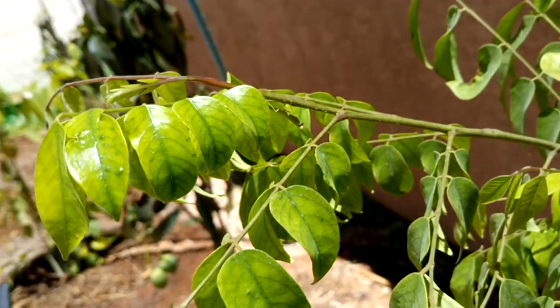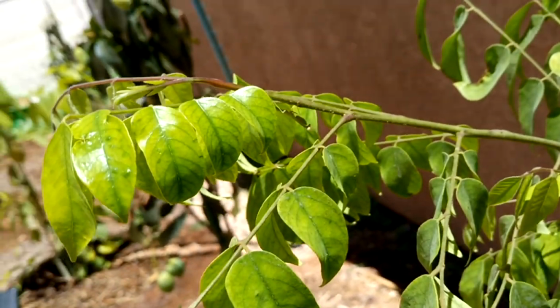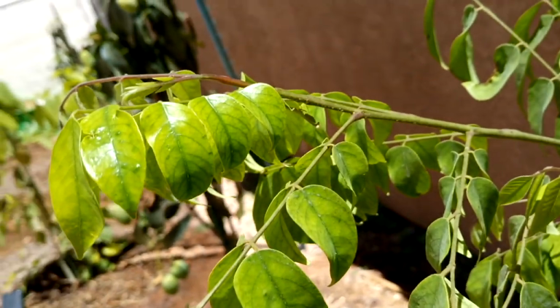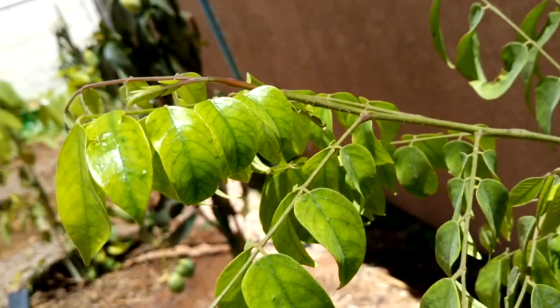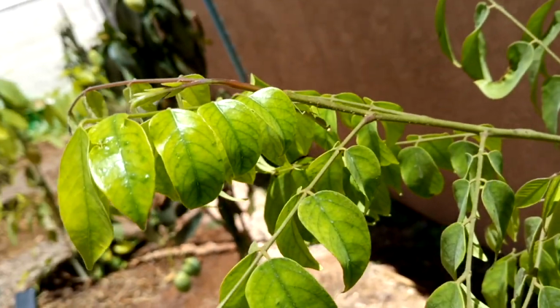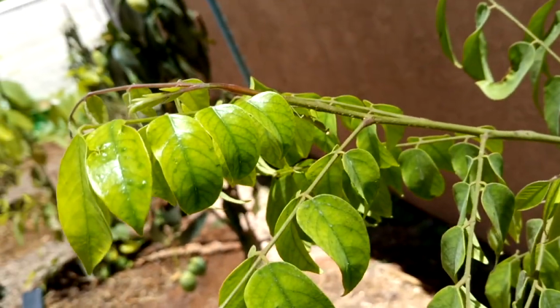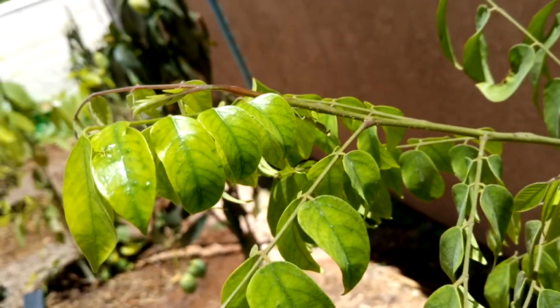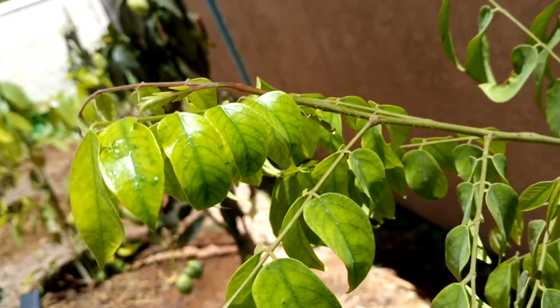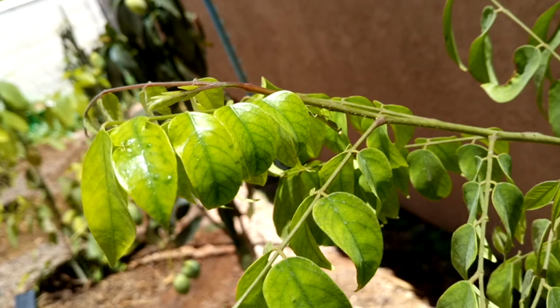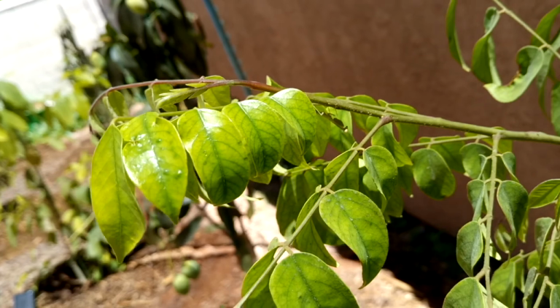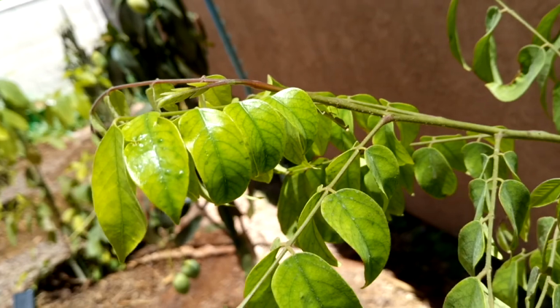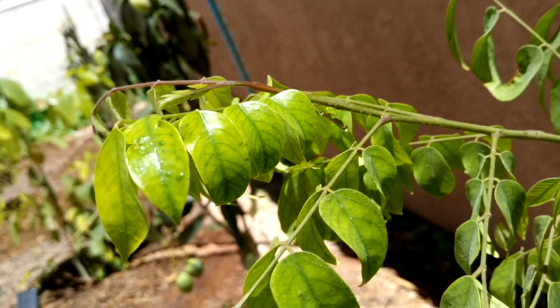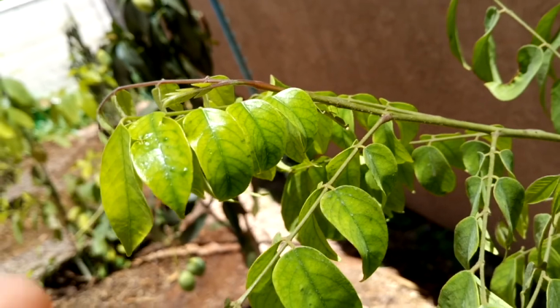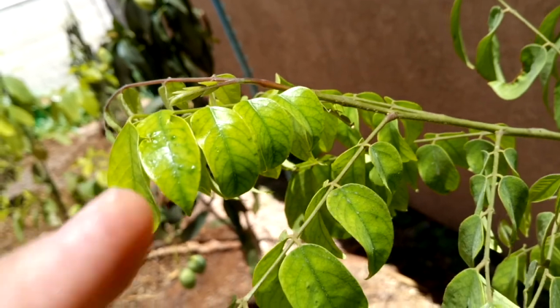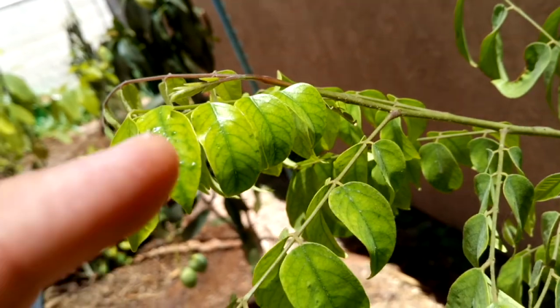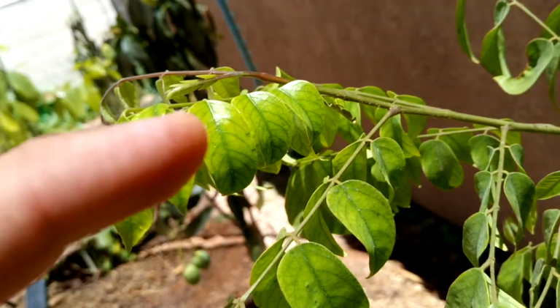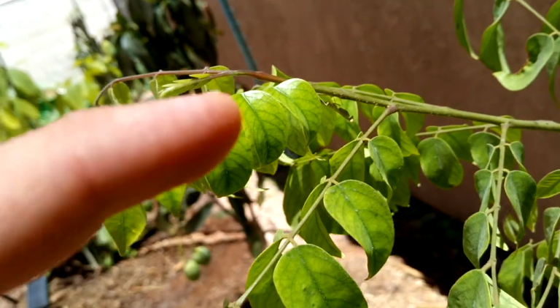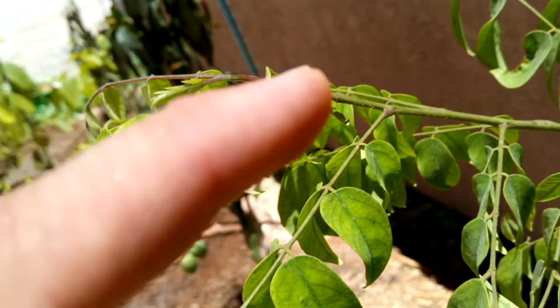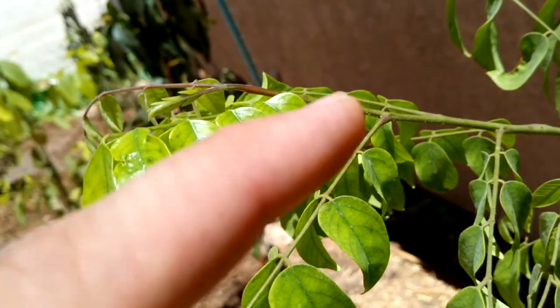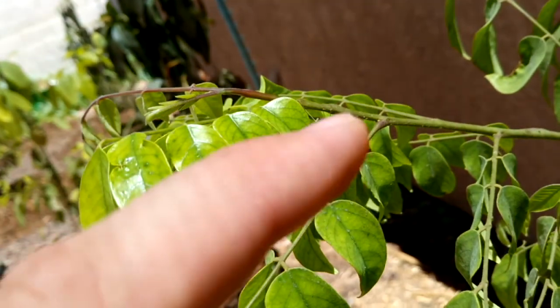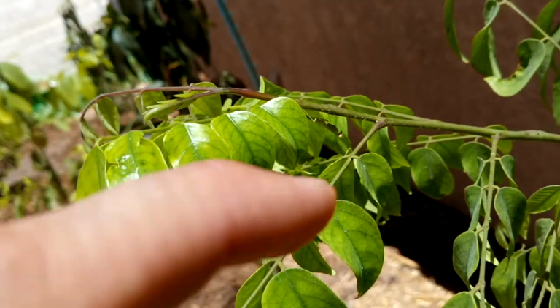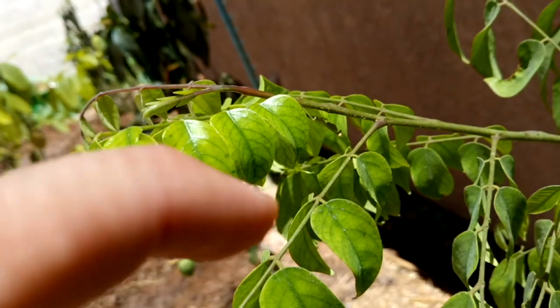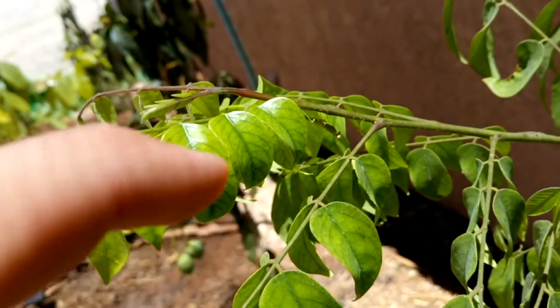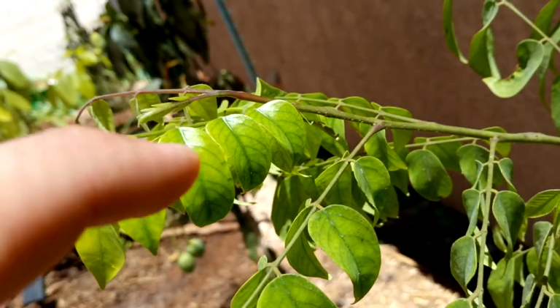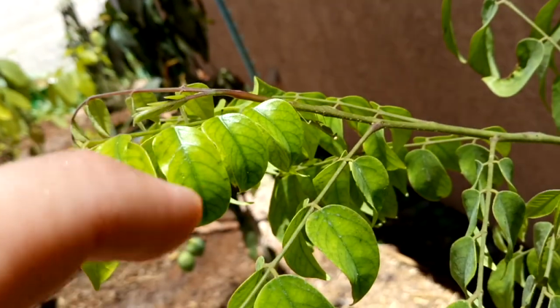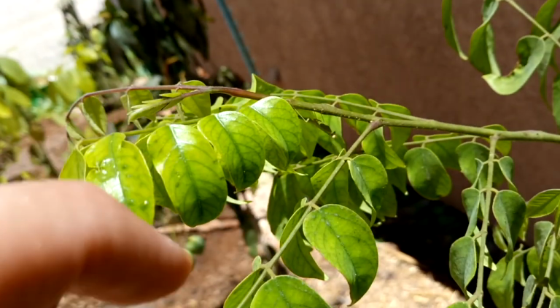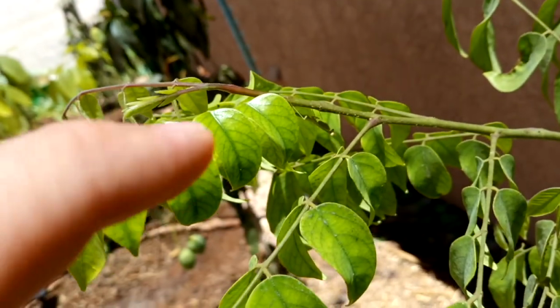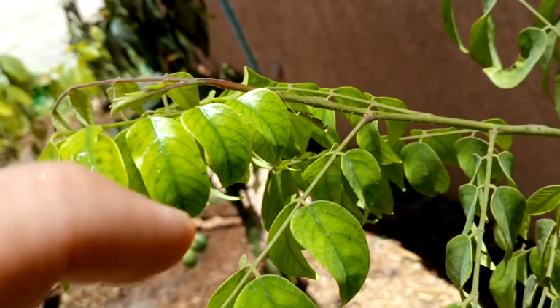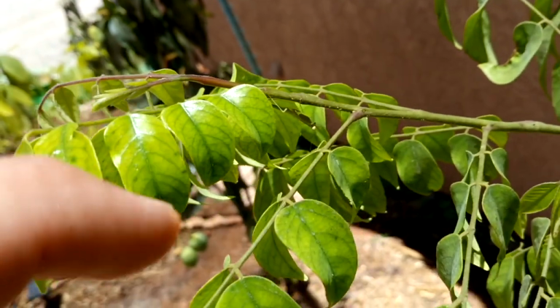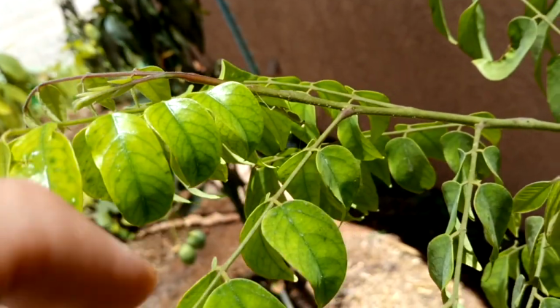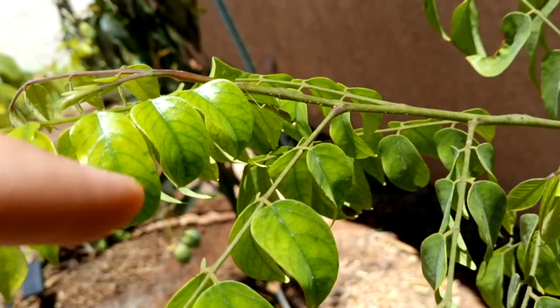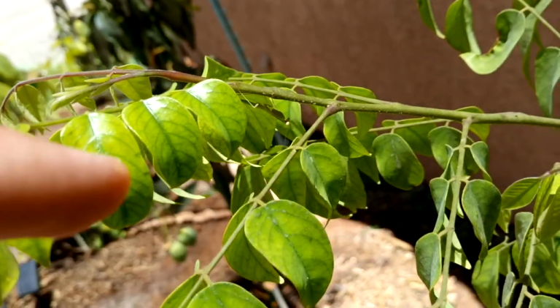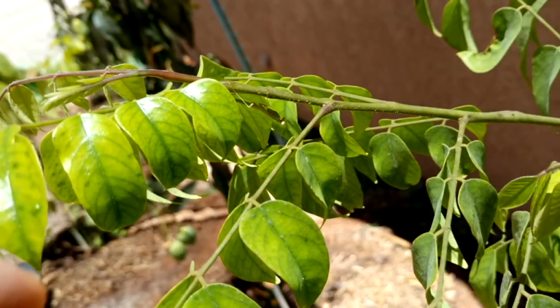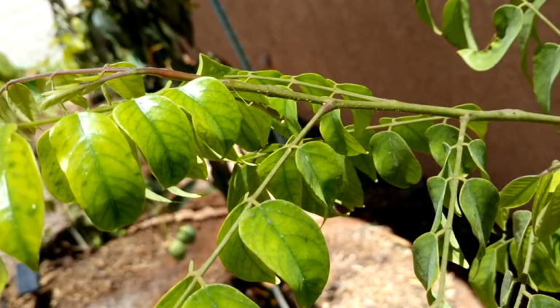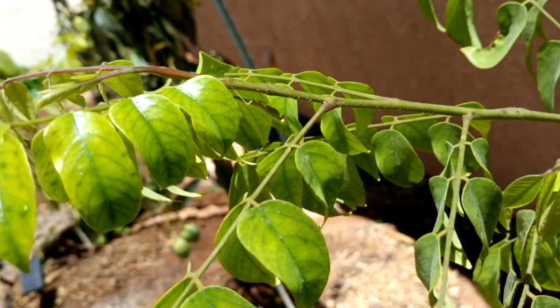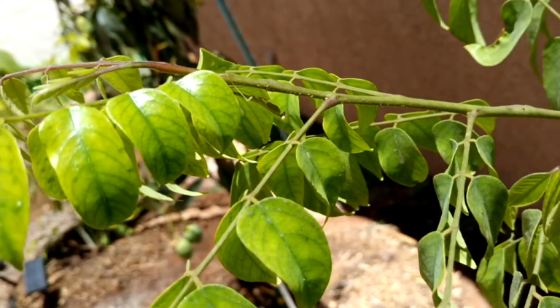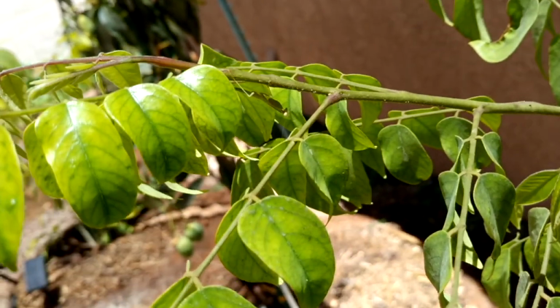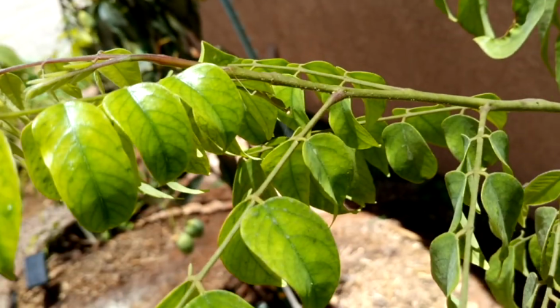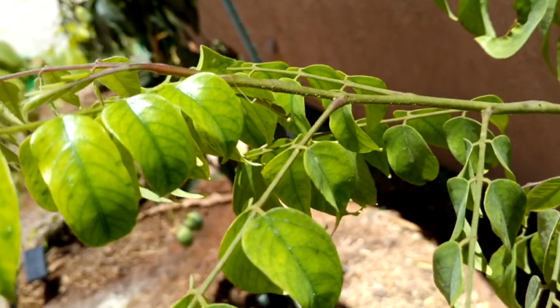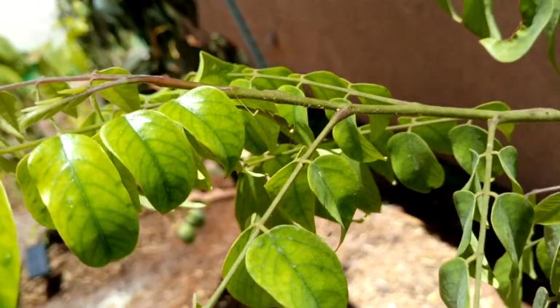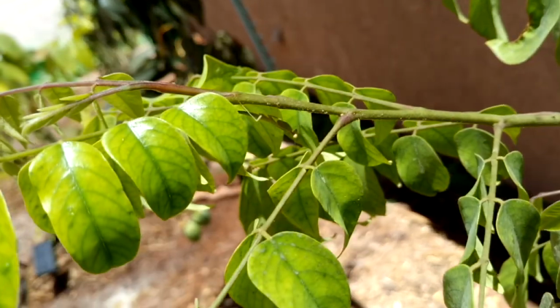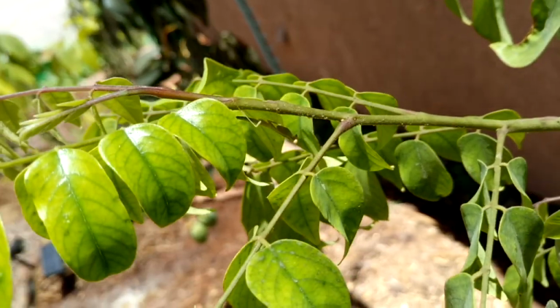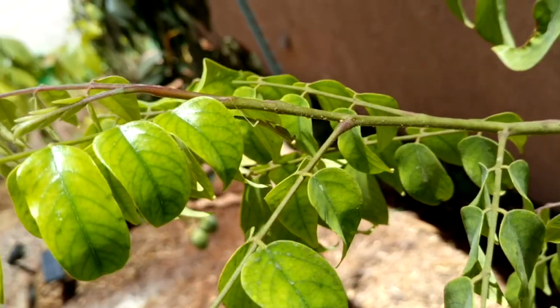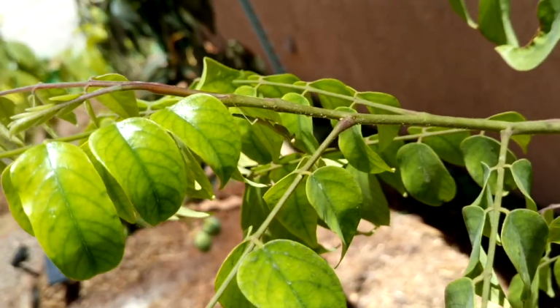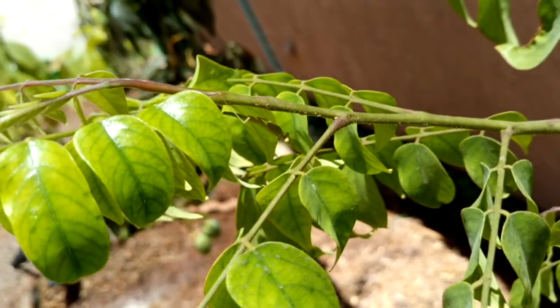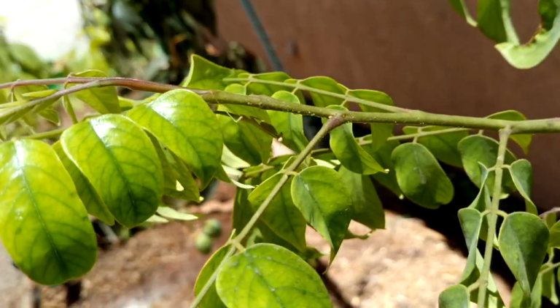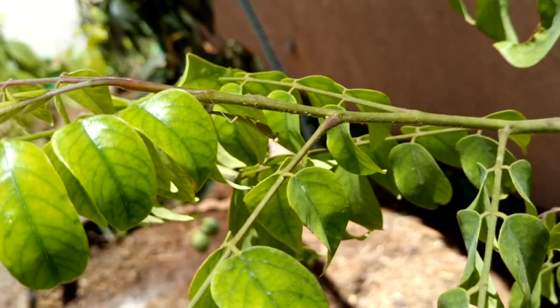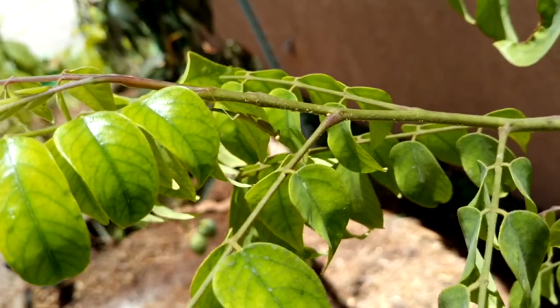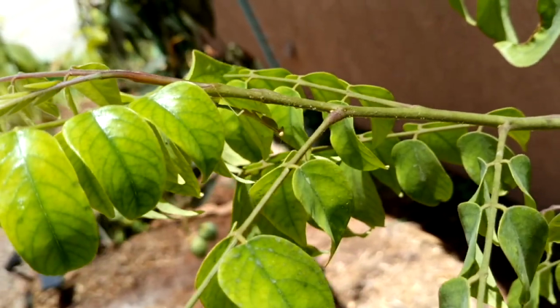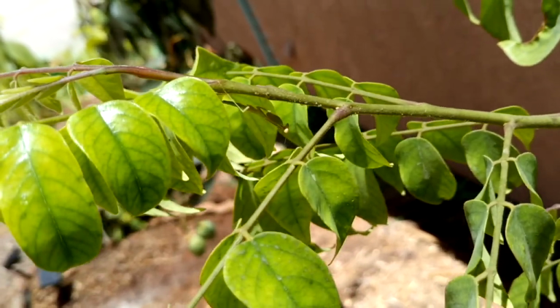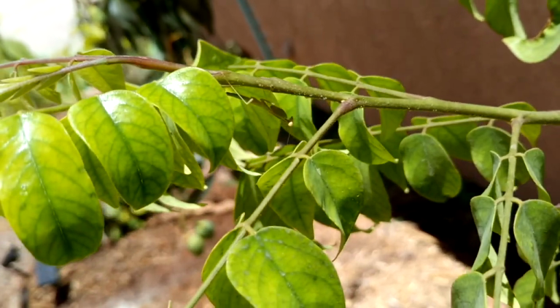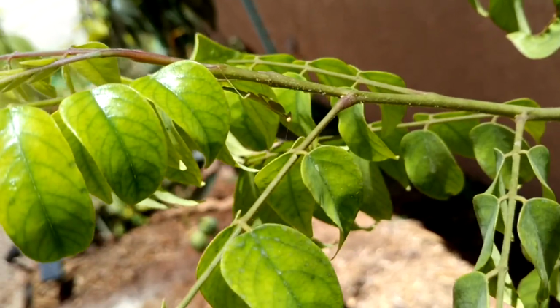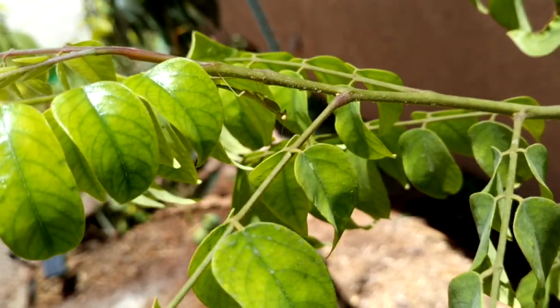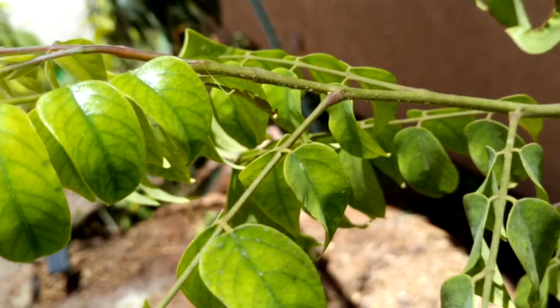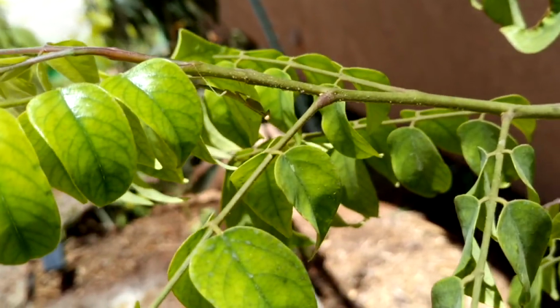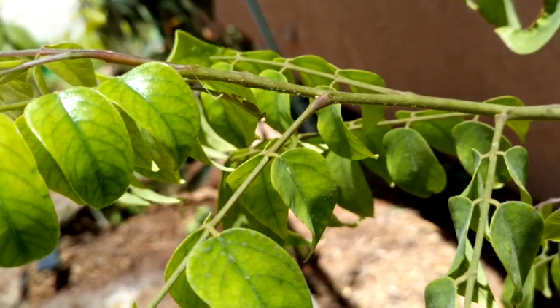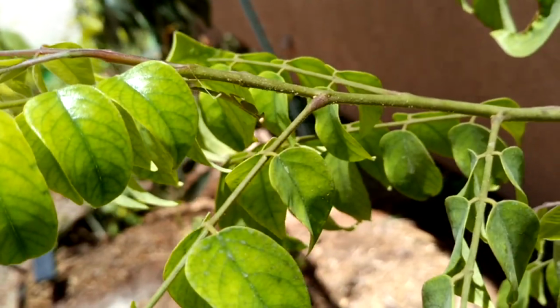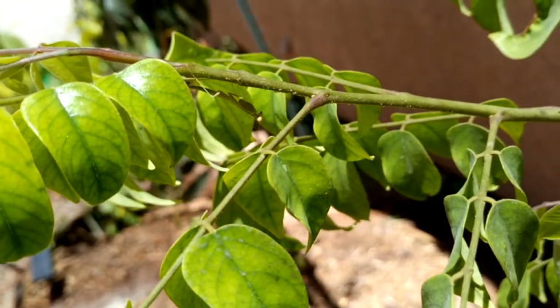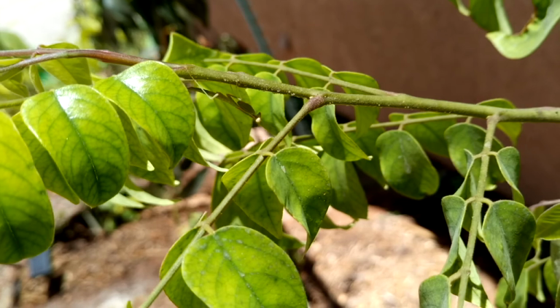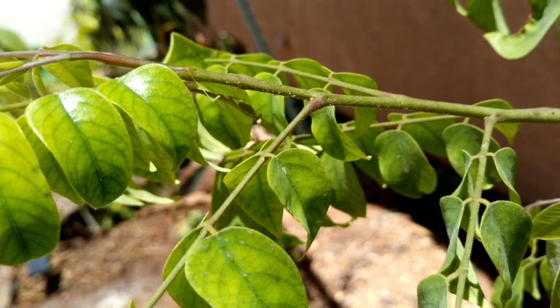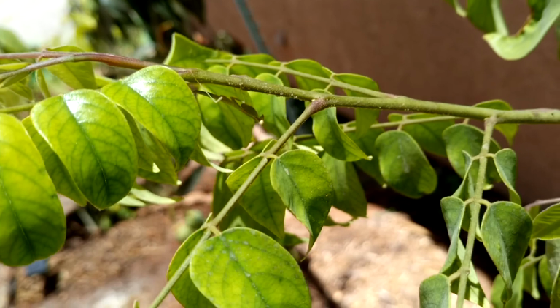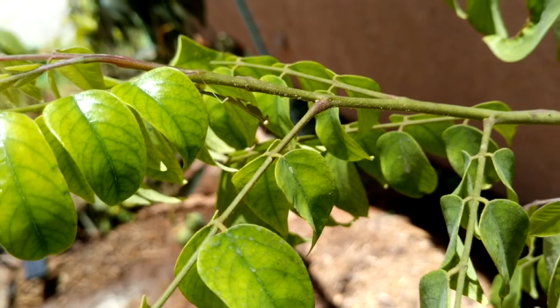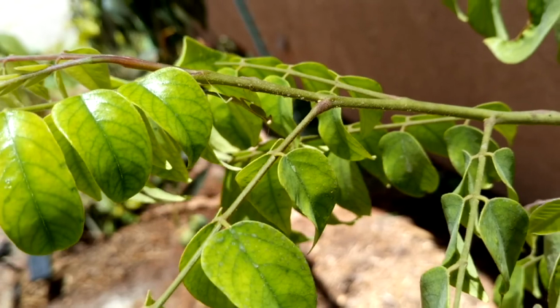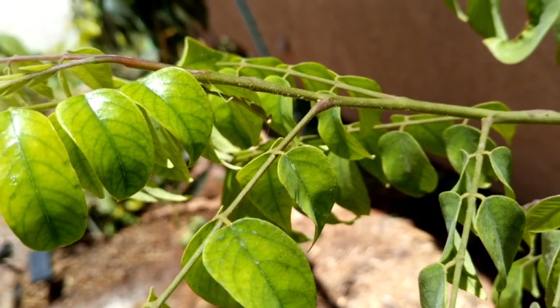This right here is one of the baby praying mantises we had earlier. Just a quick update.